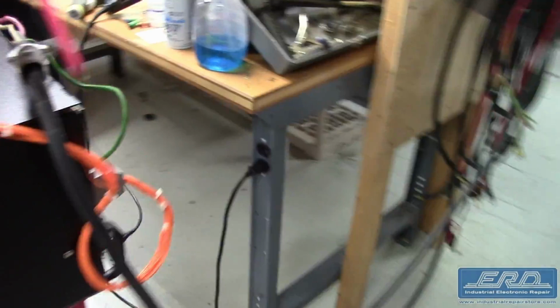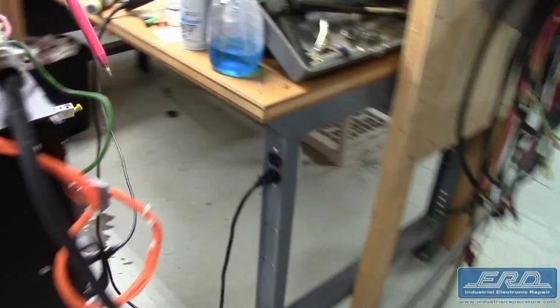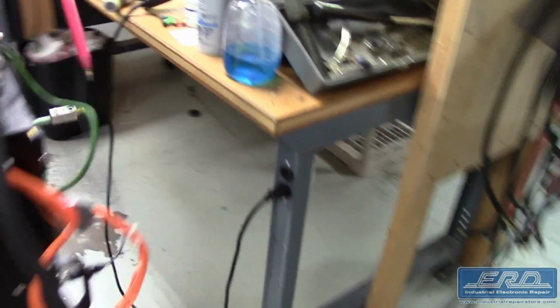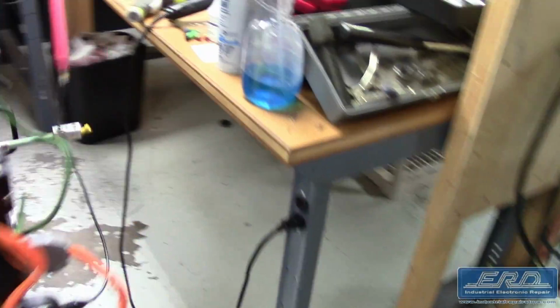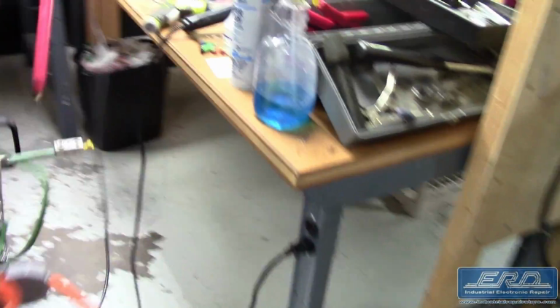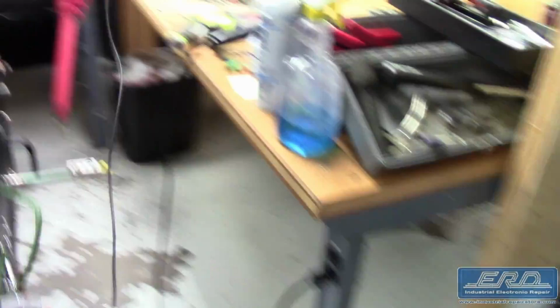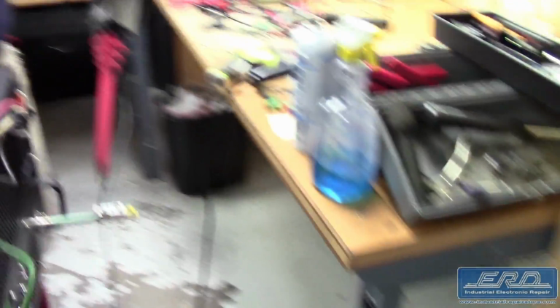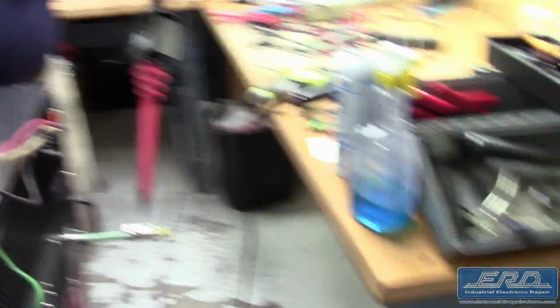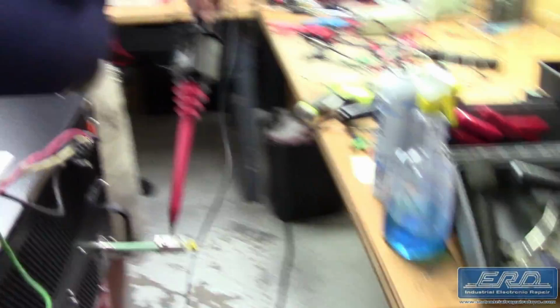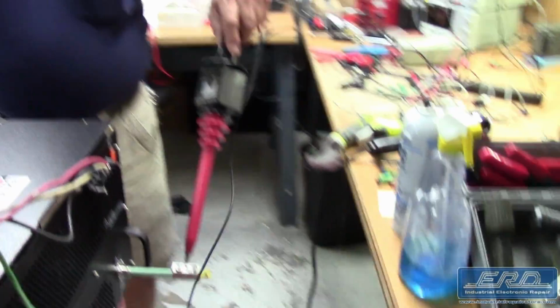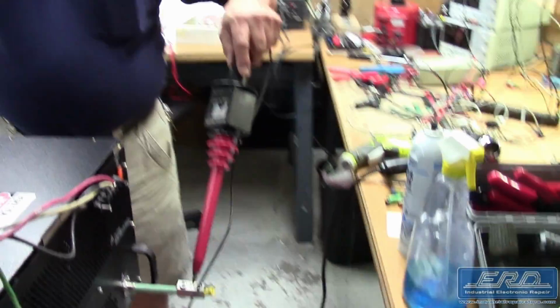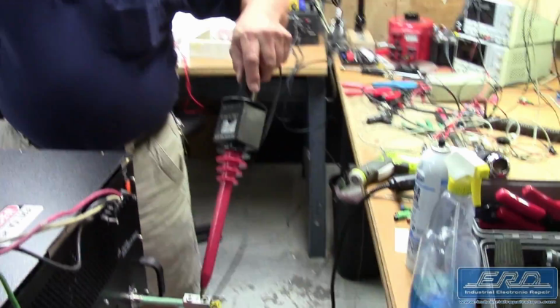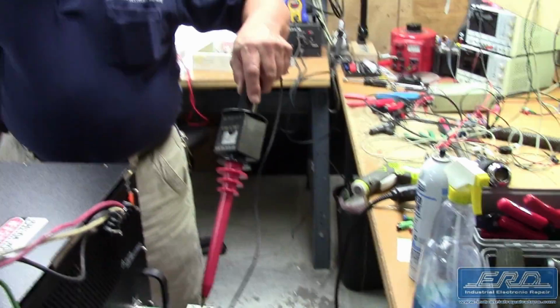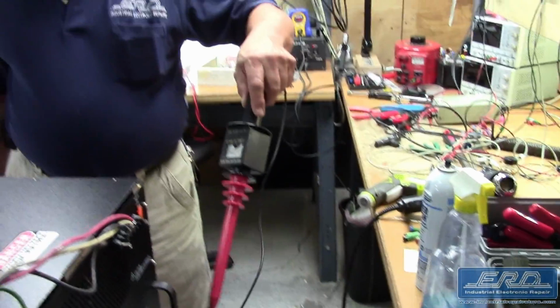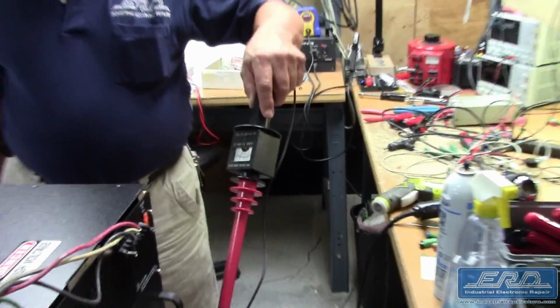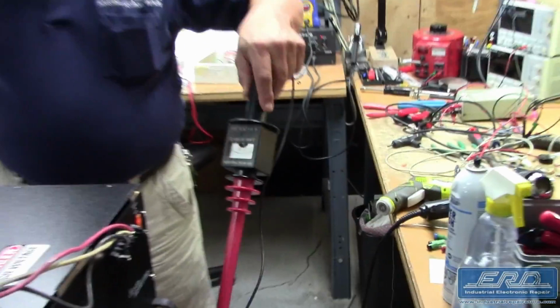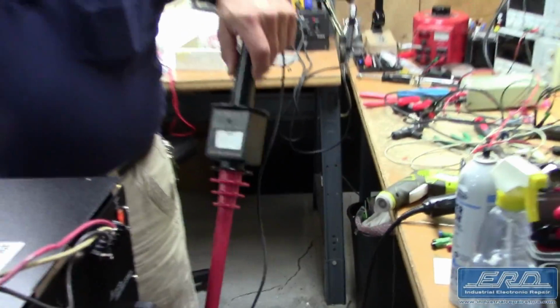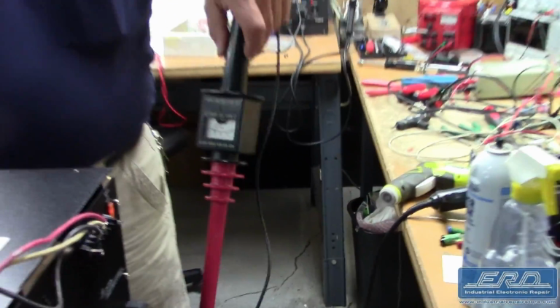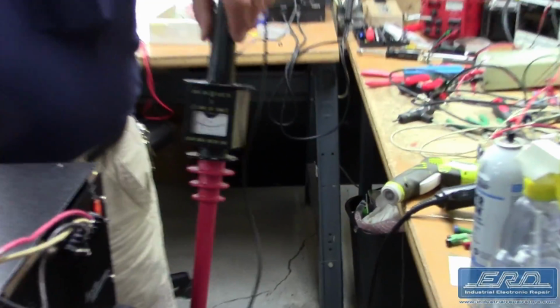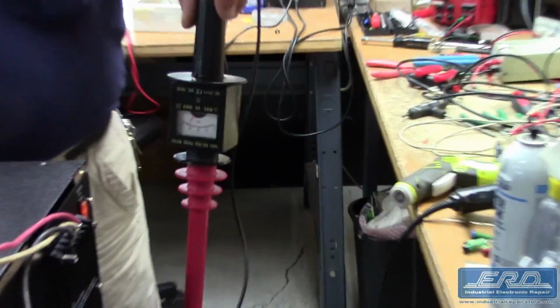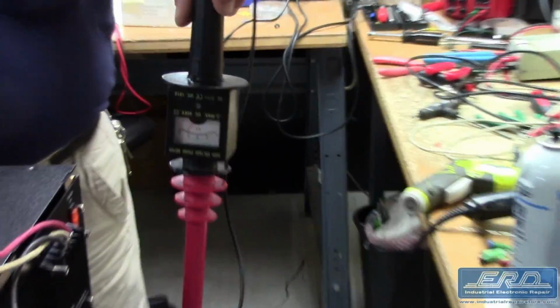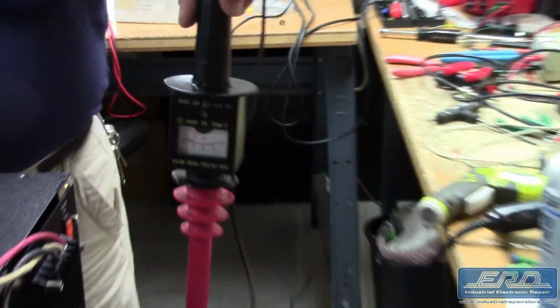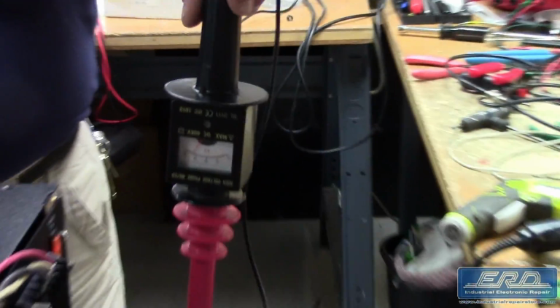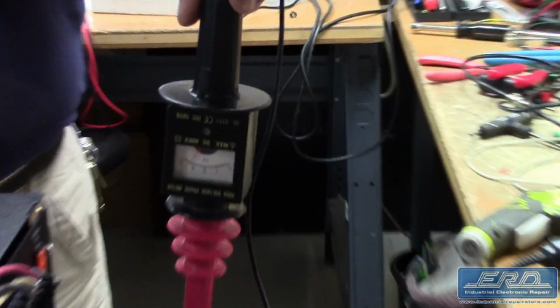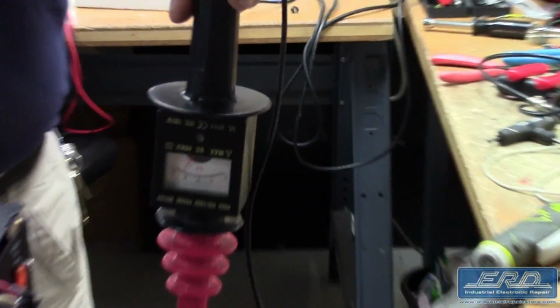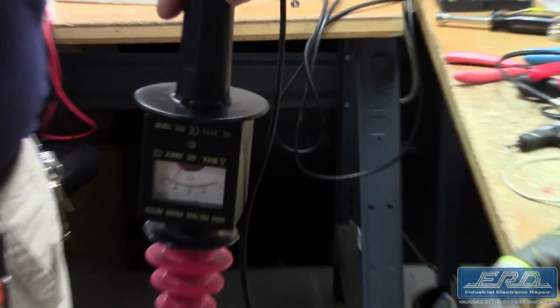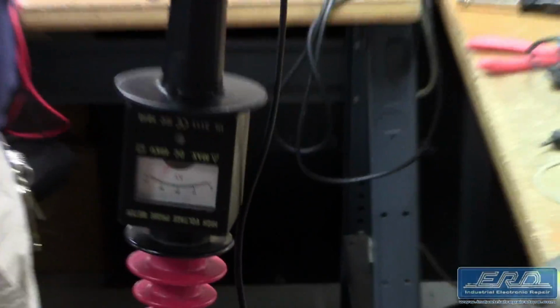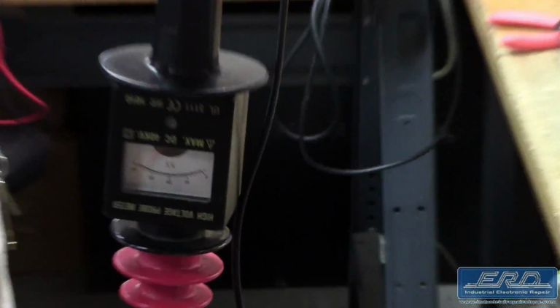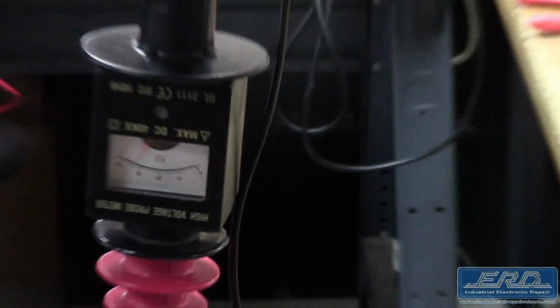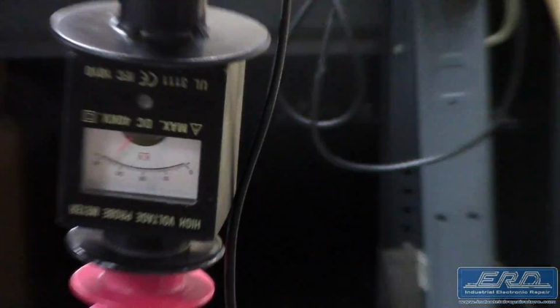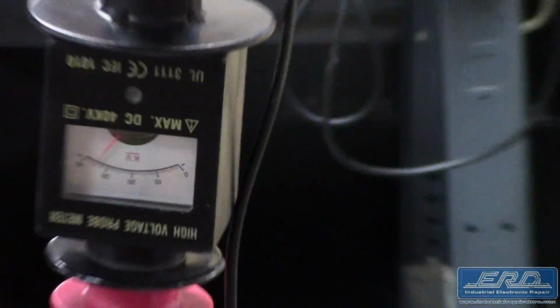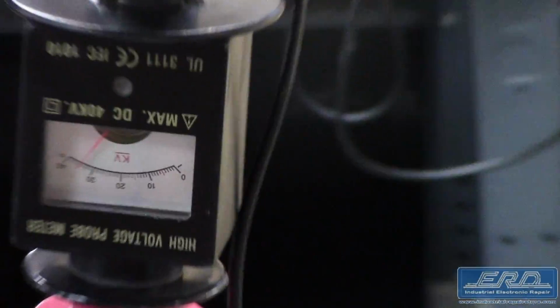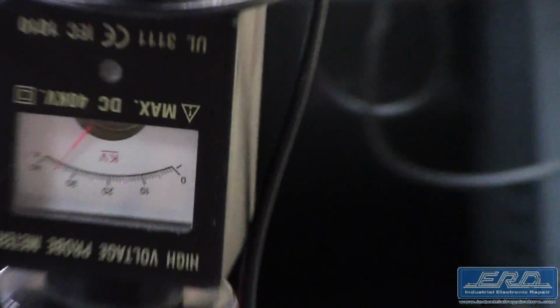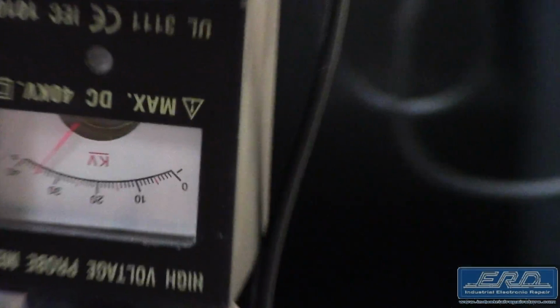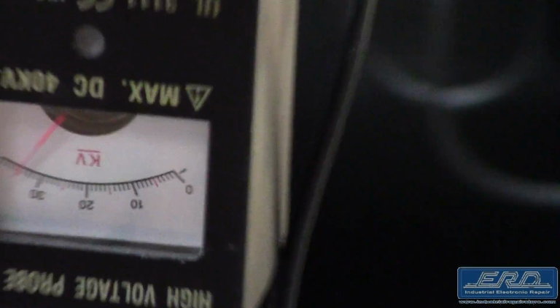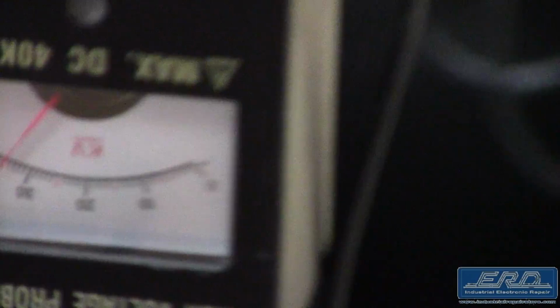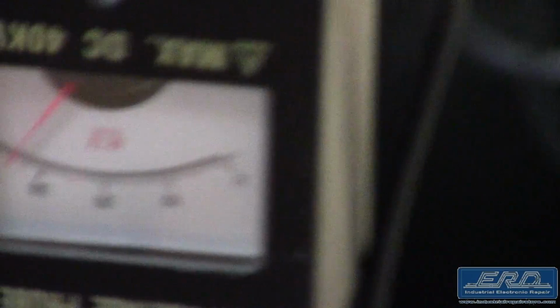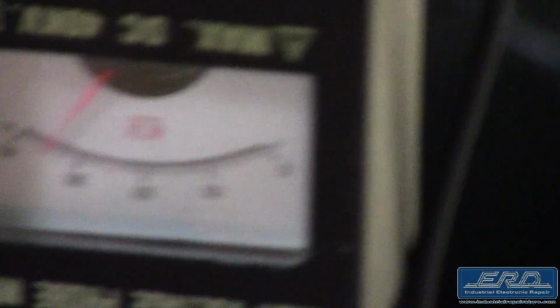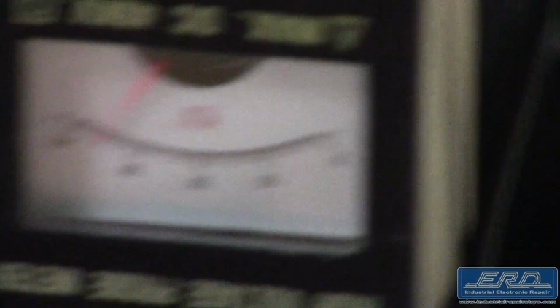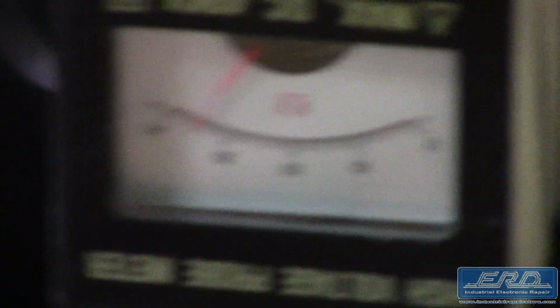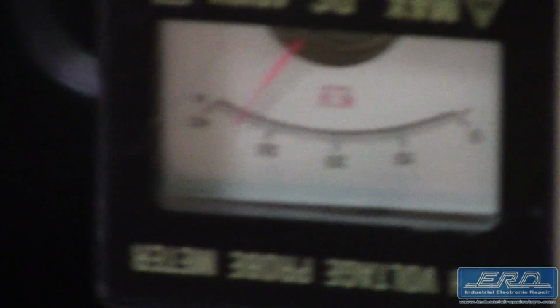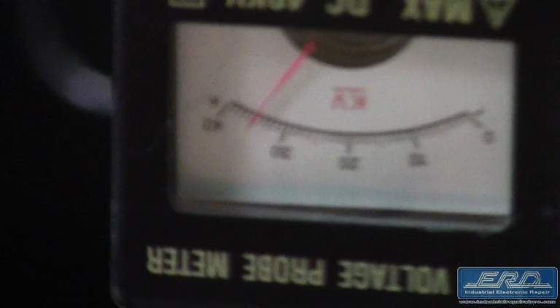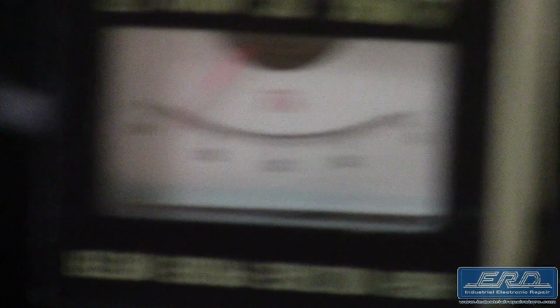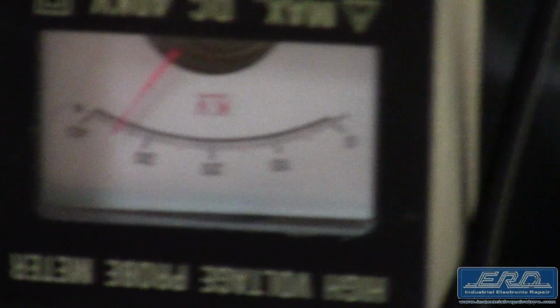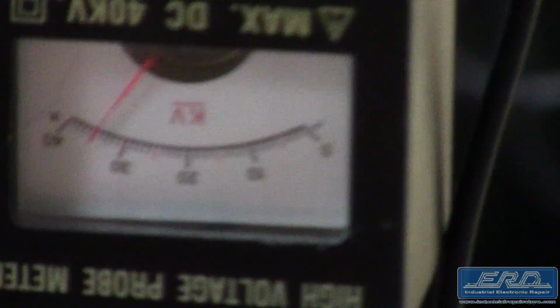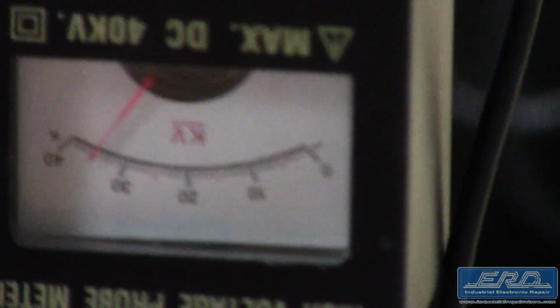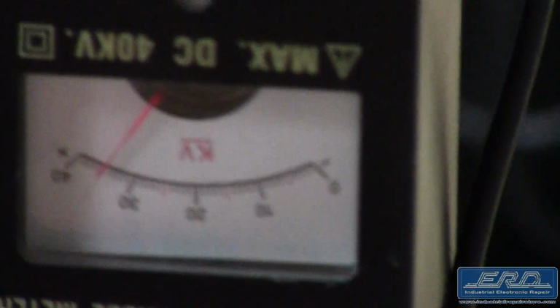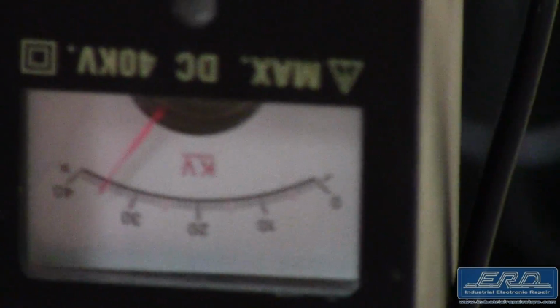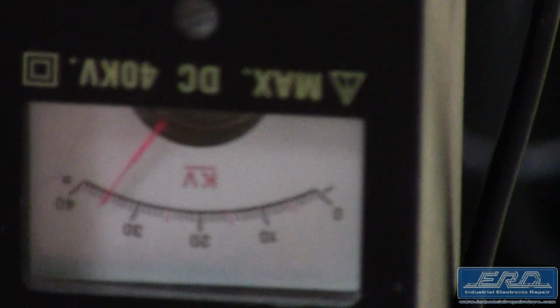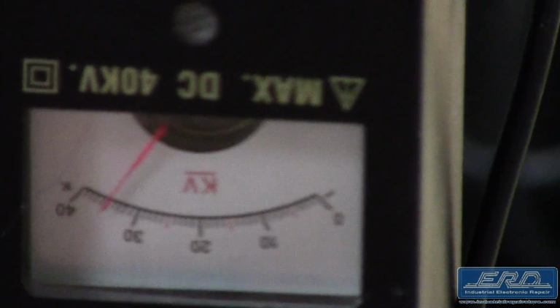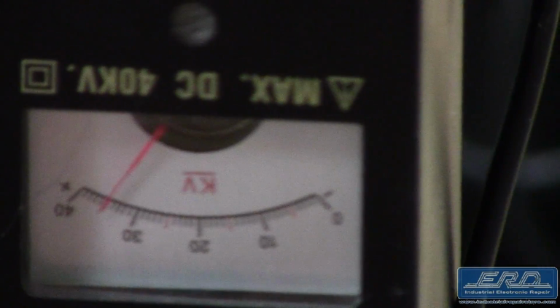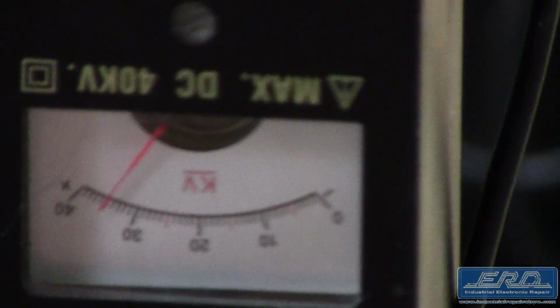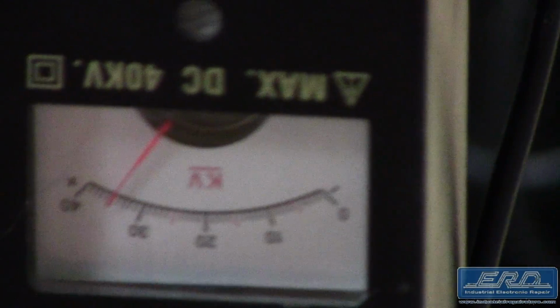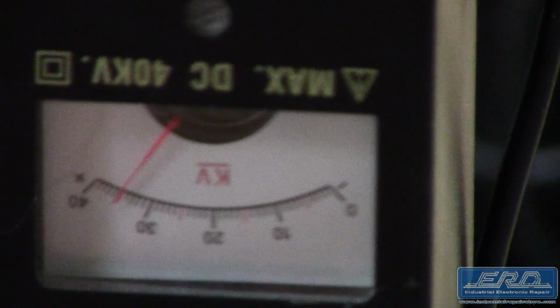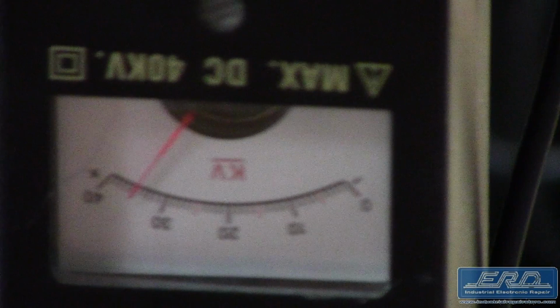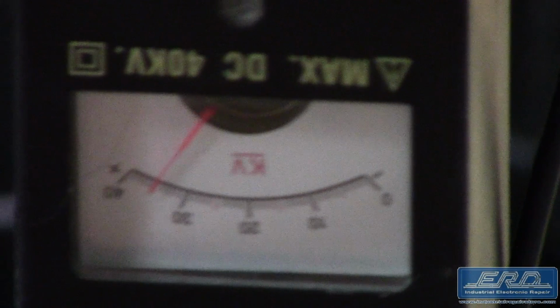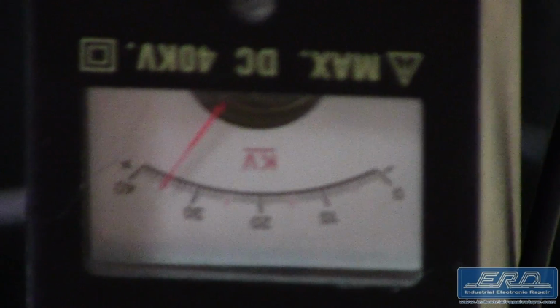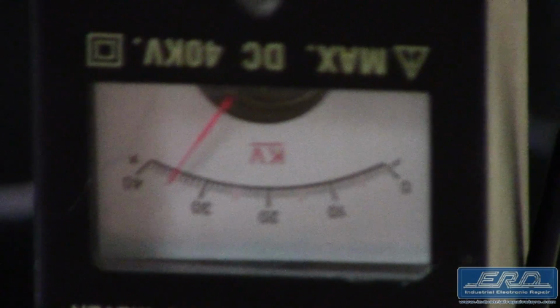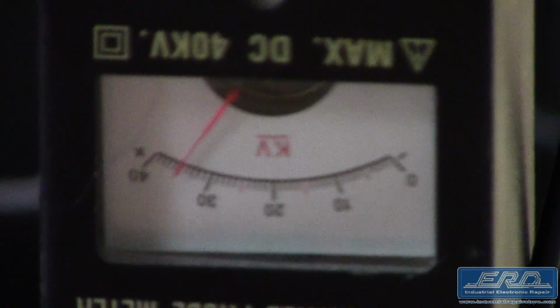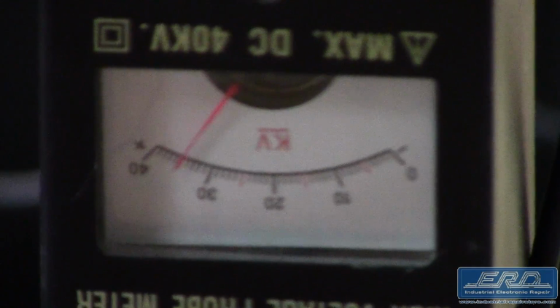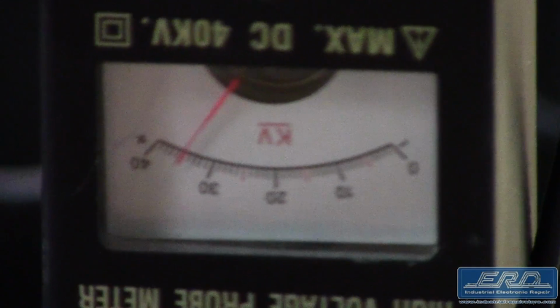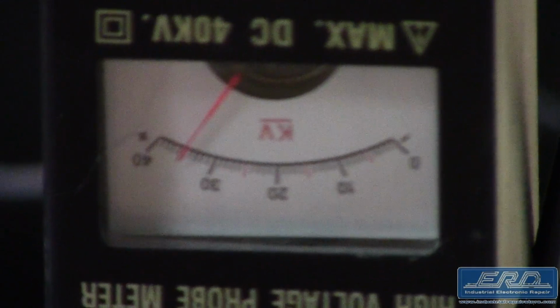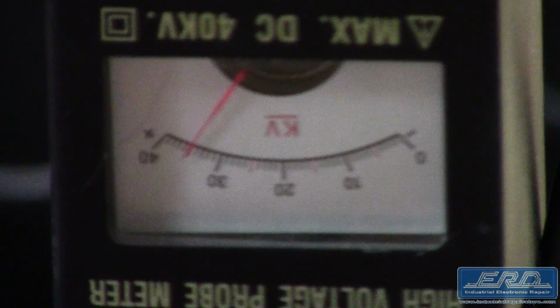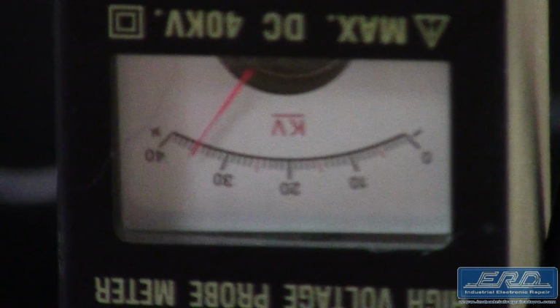At ERD we repair a broad range of power supply output ranges, with this one being on the higher end of the scale.